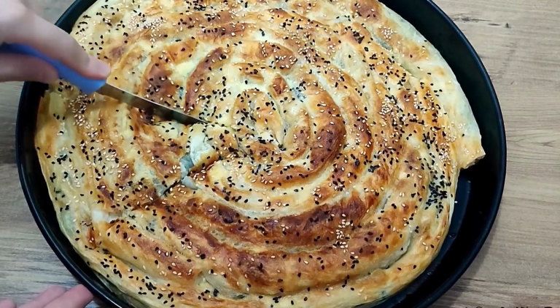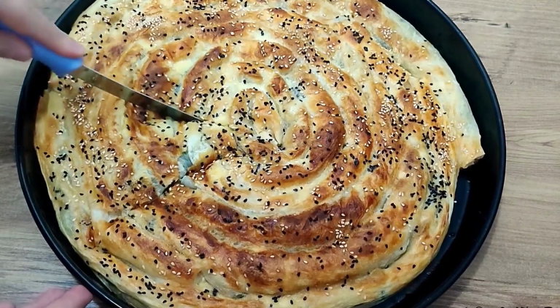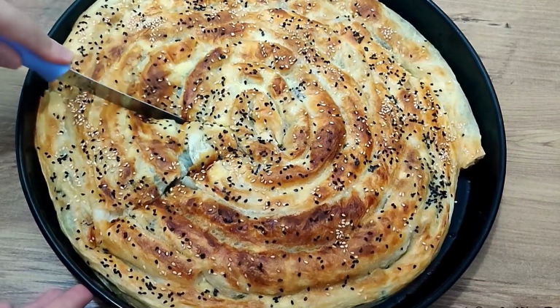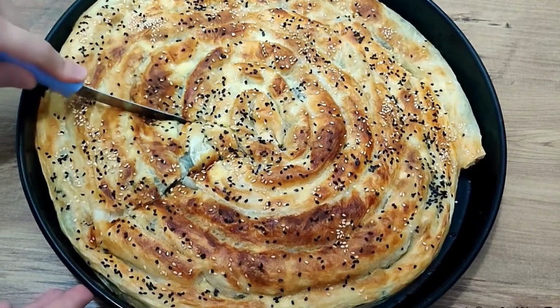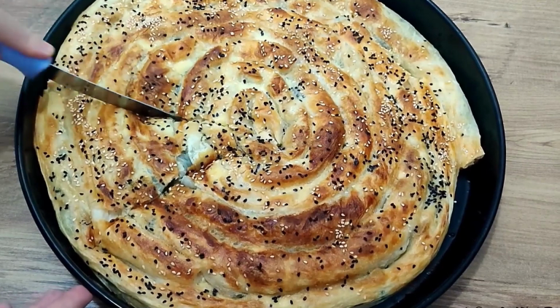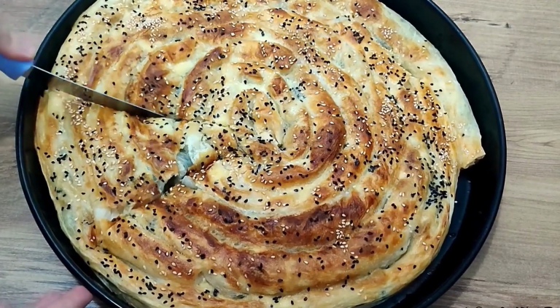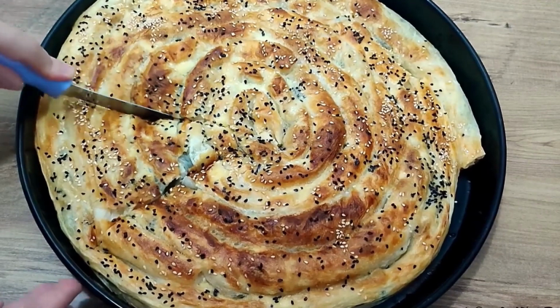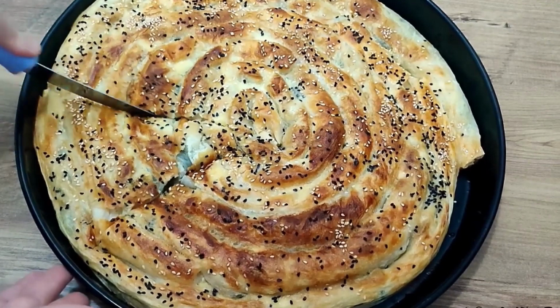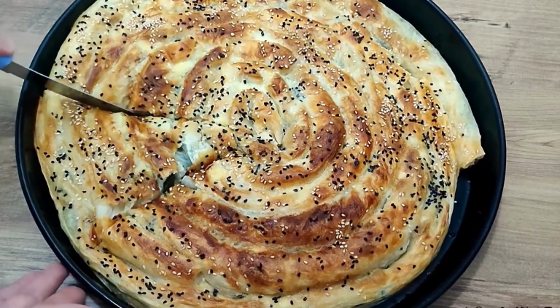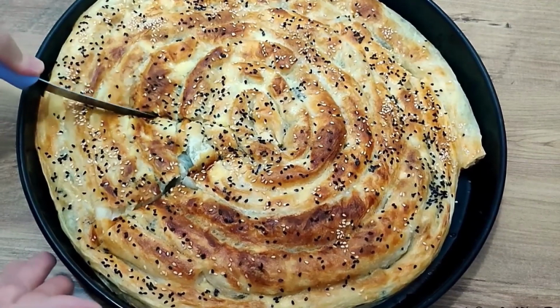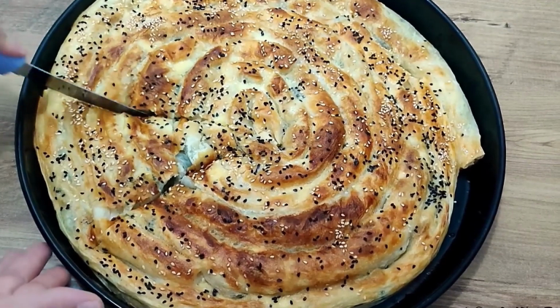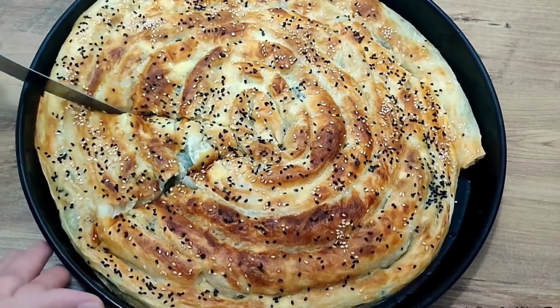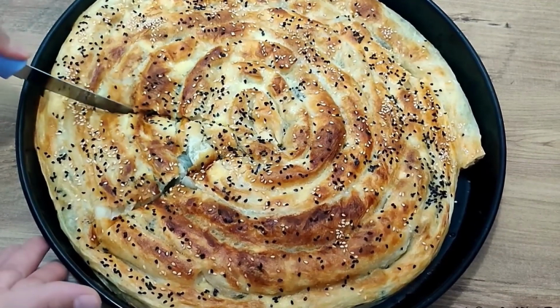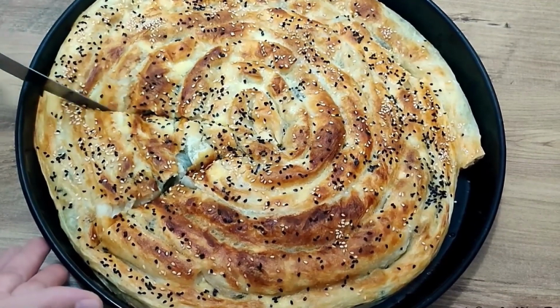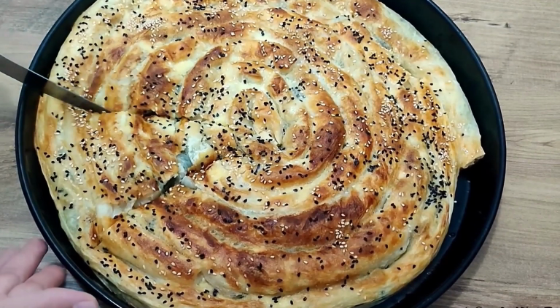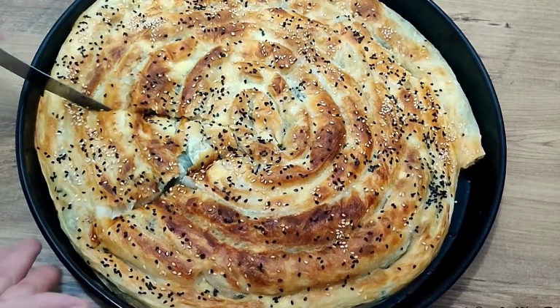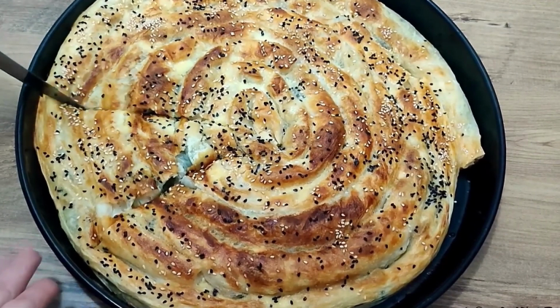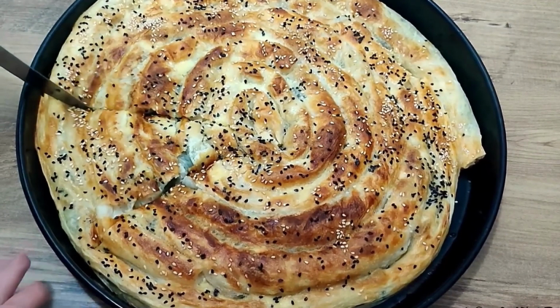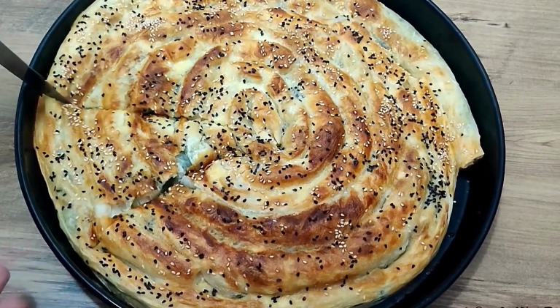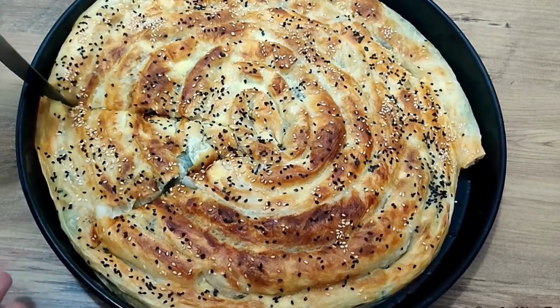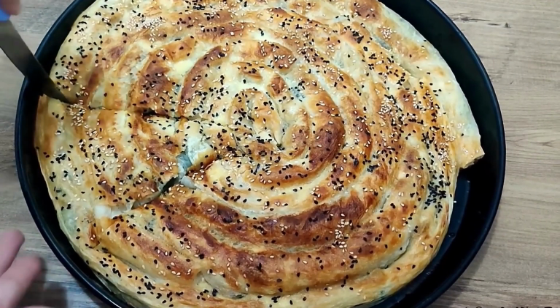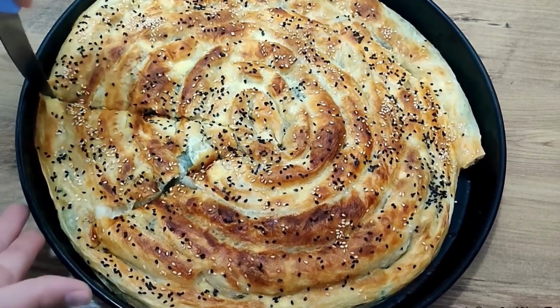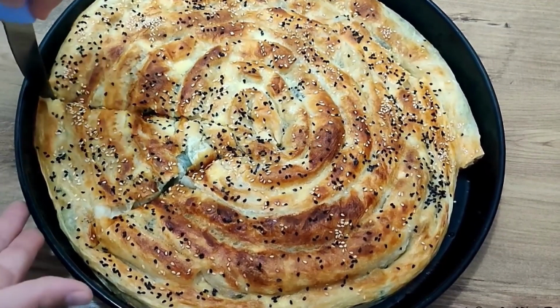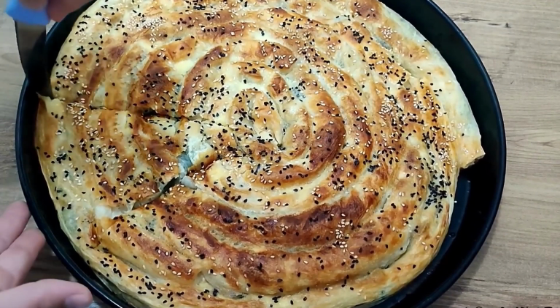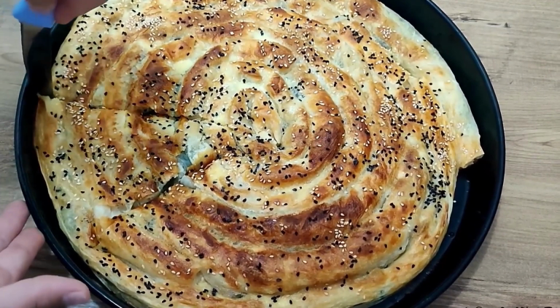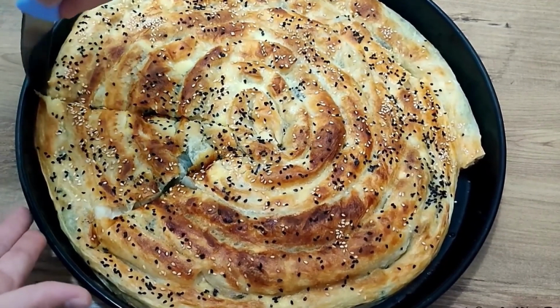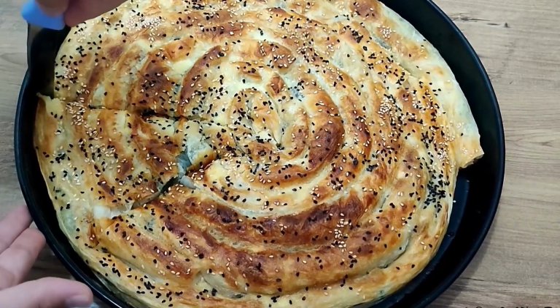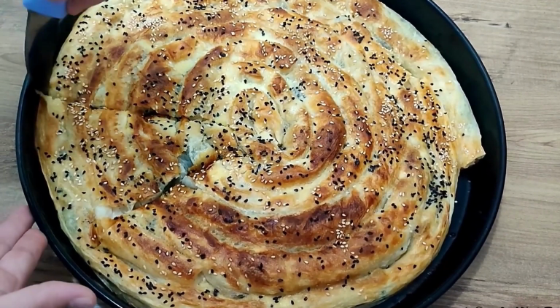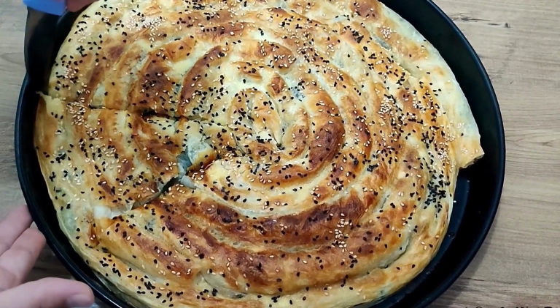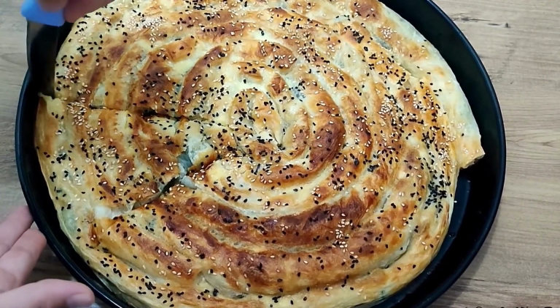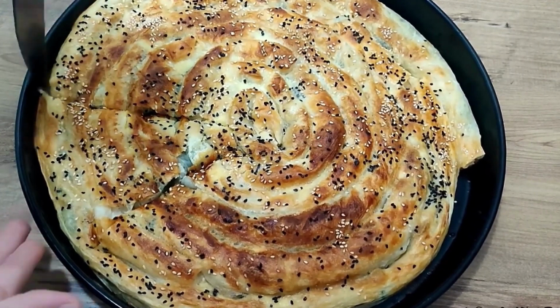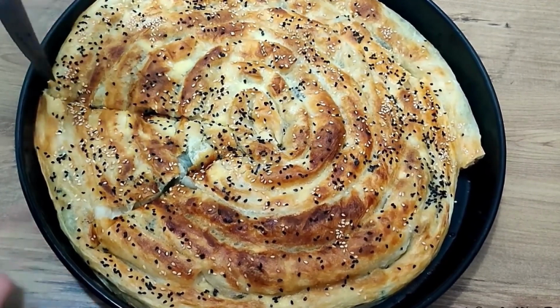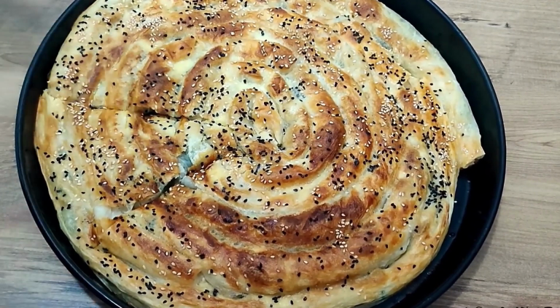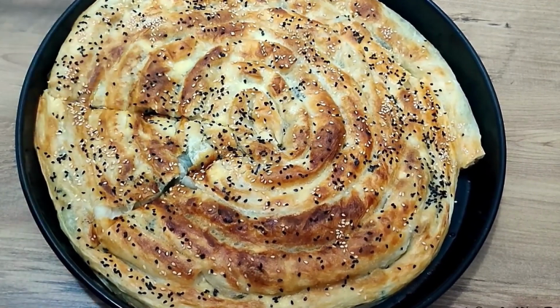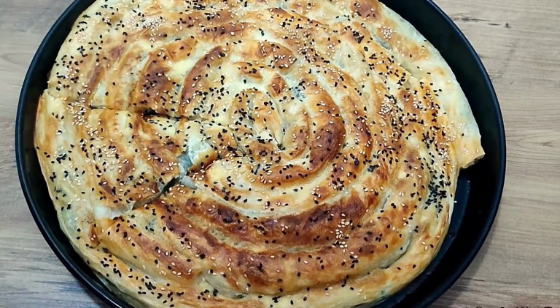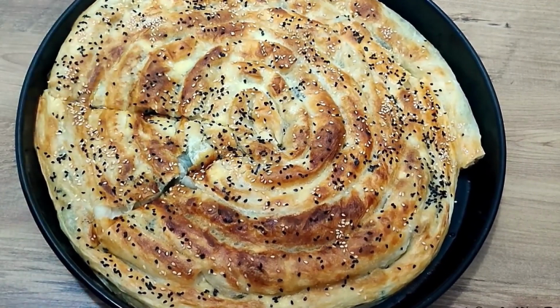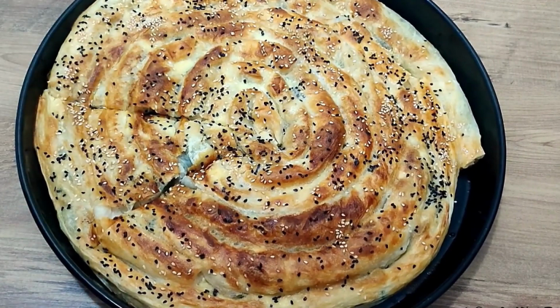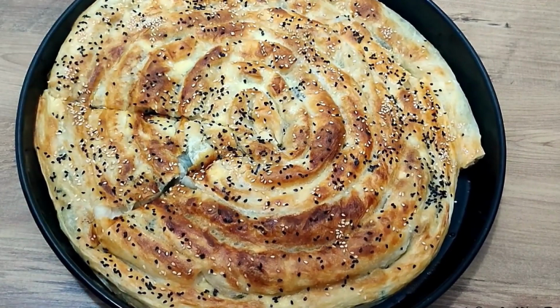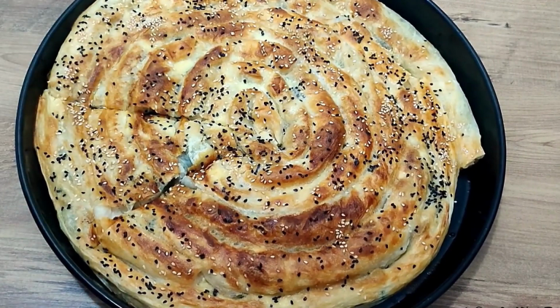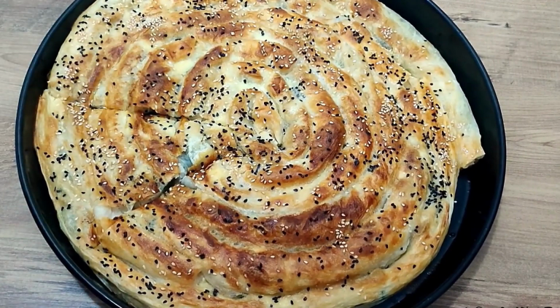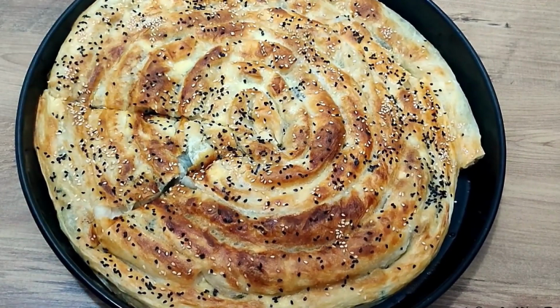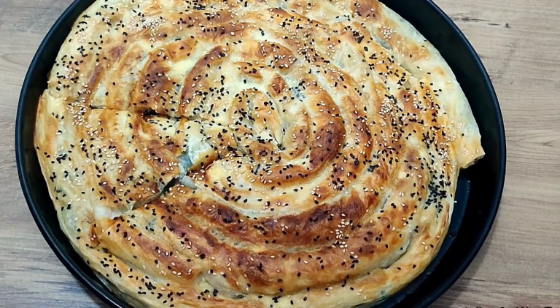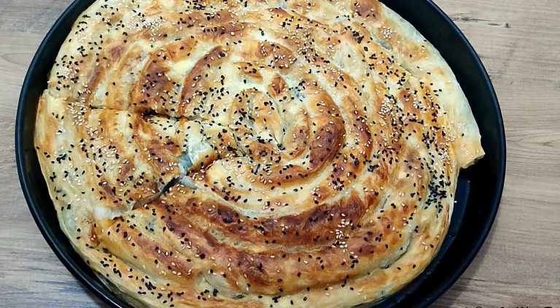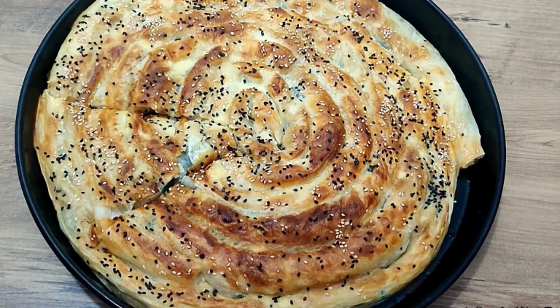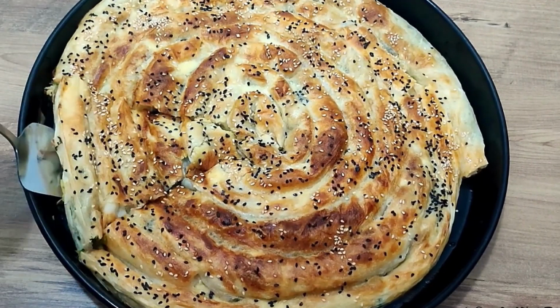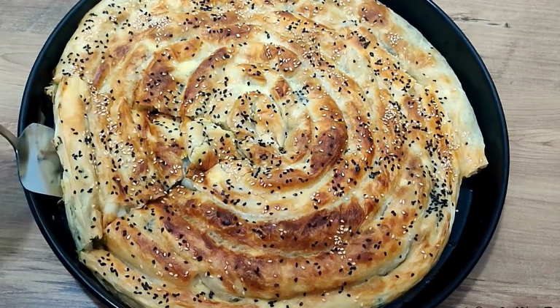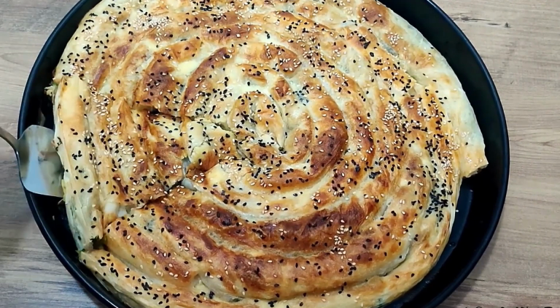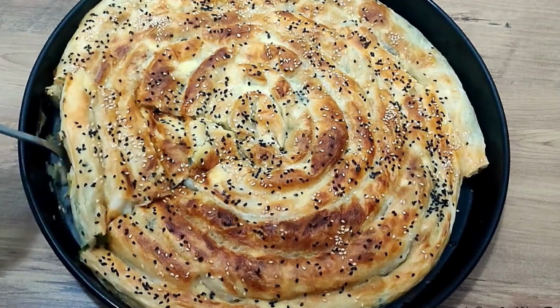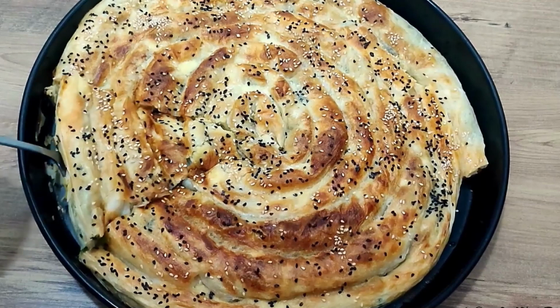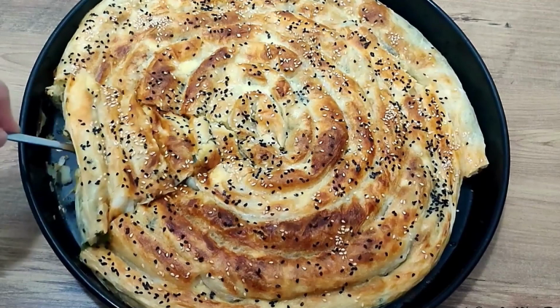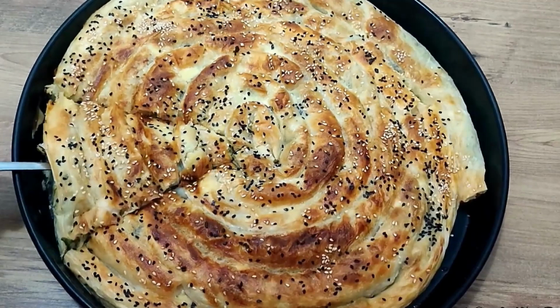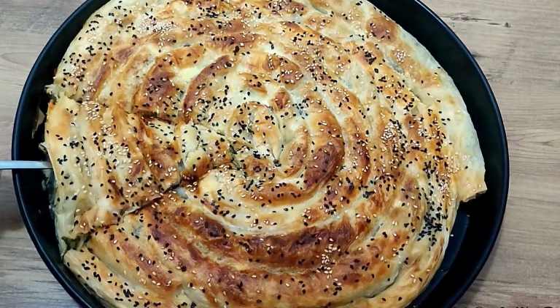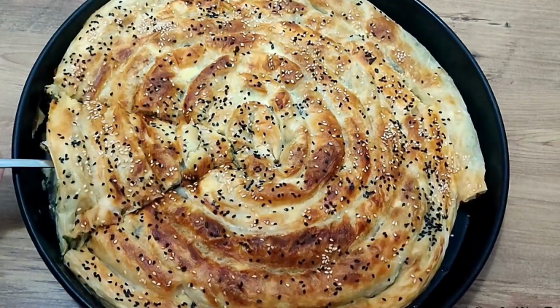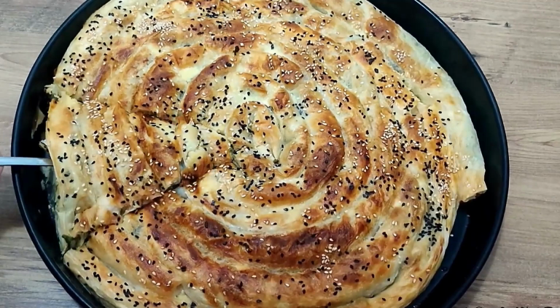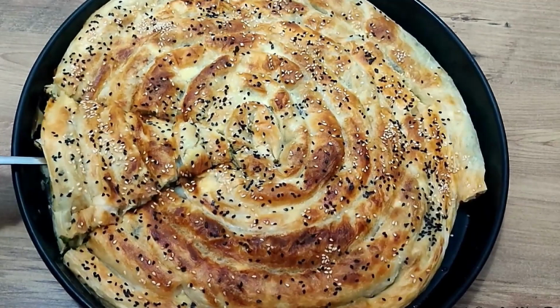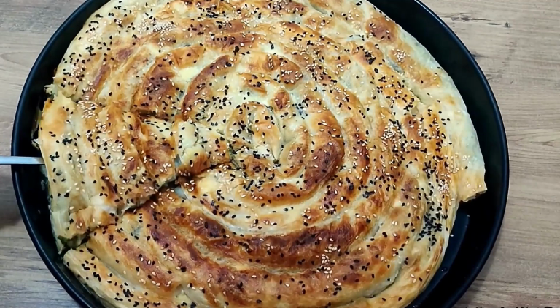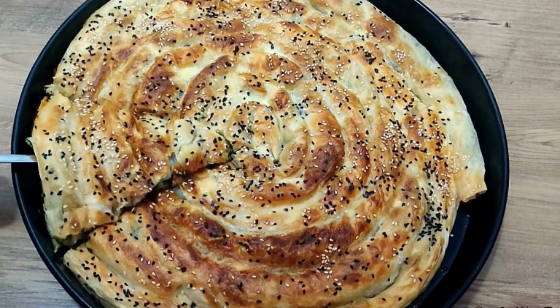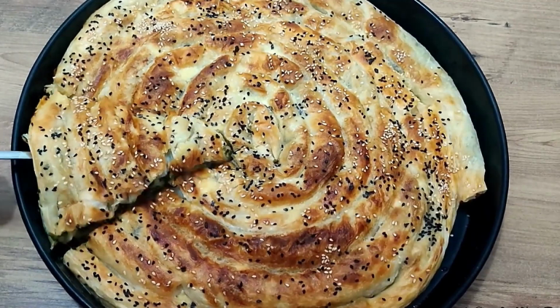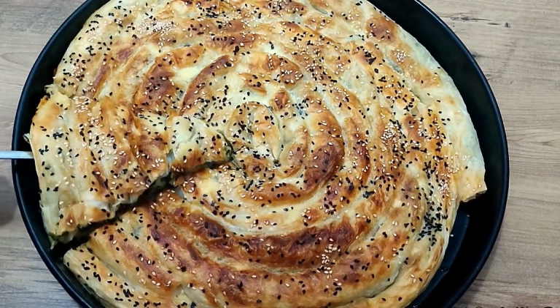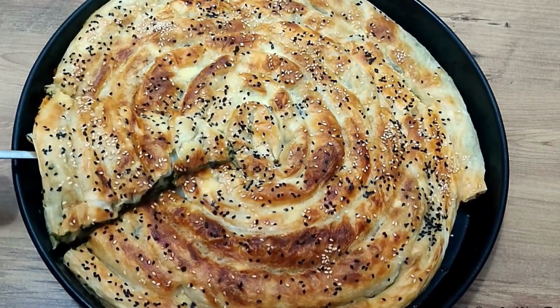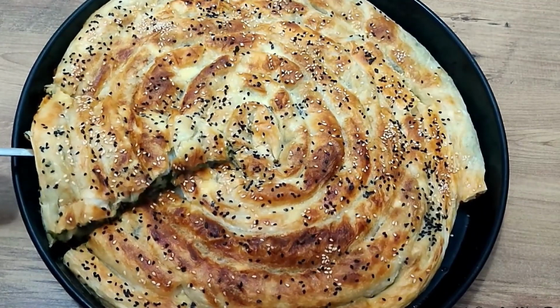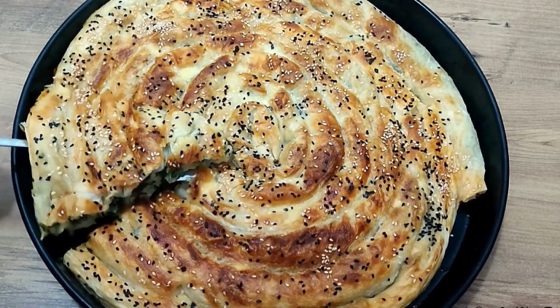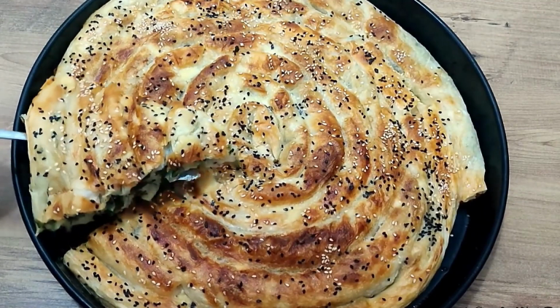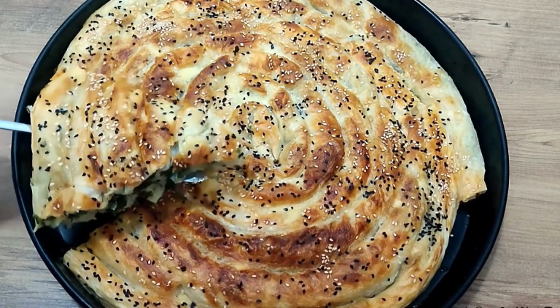Very tasty, very crispy — a wonderful börek! The recipe is finished, go ahead and try it.